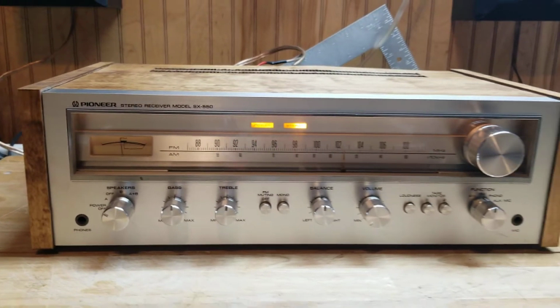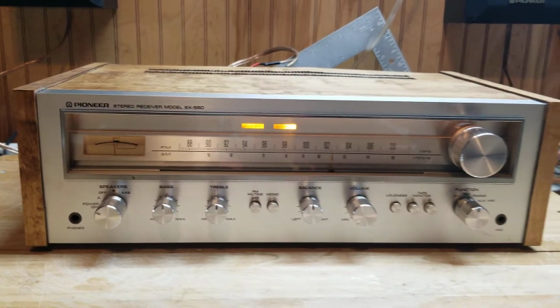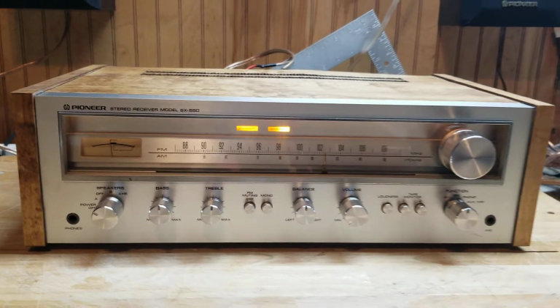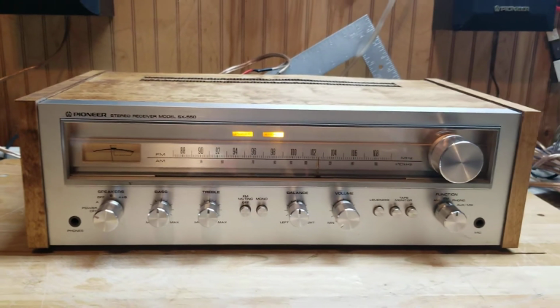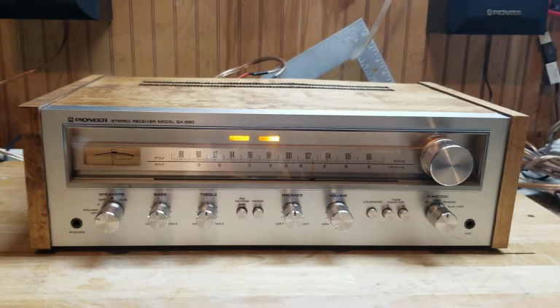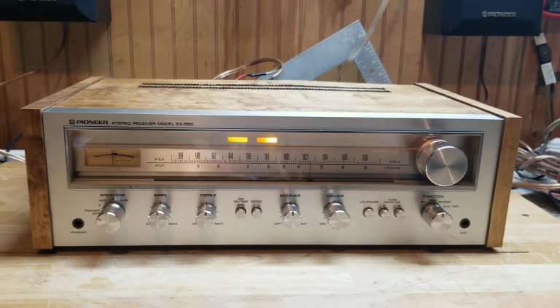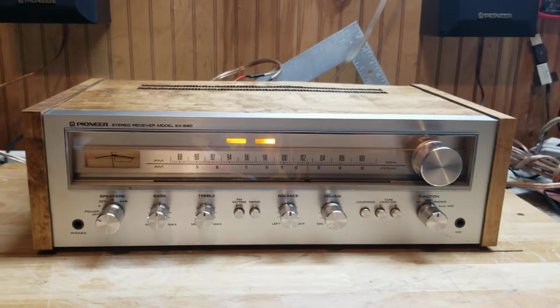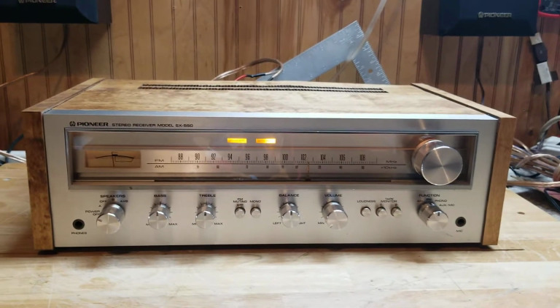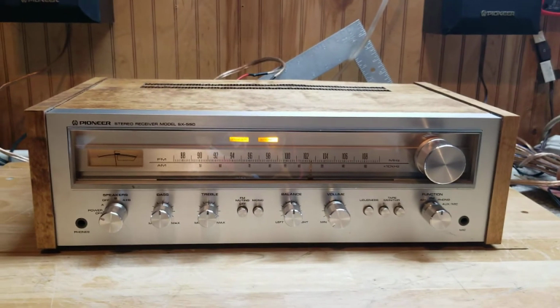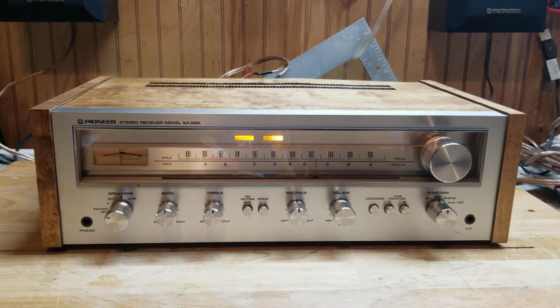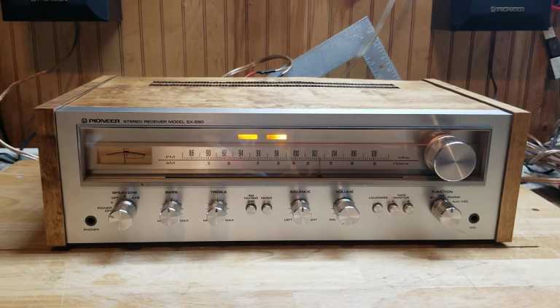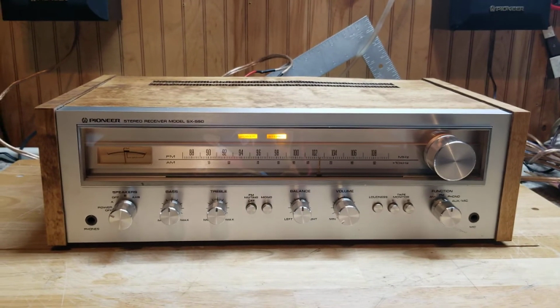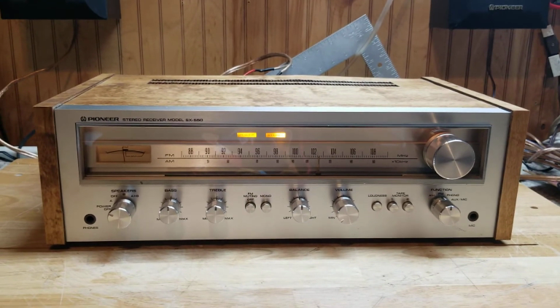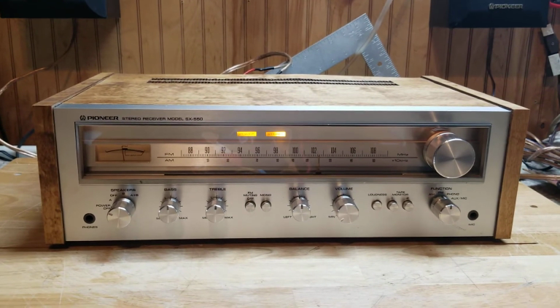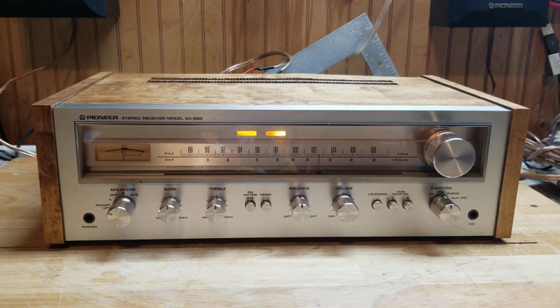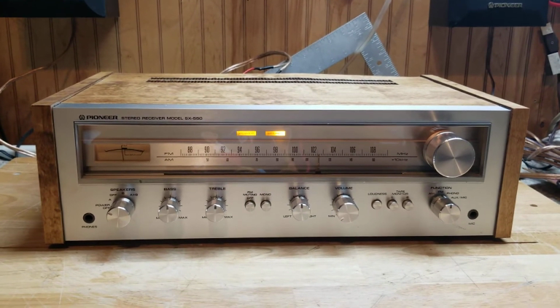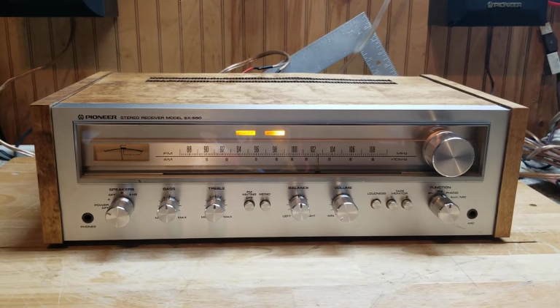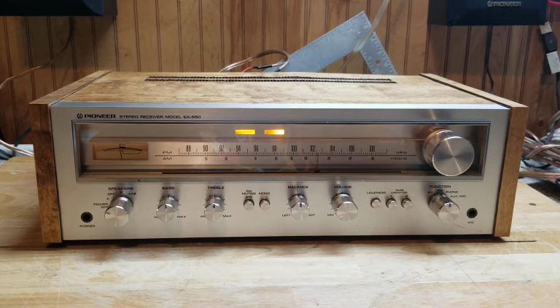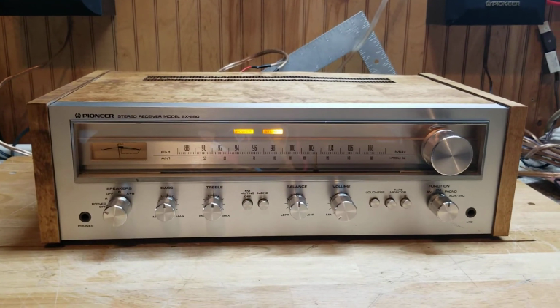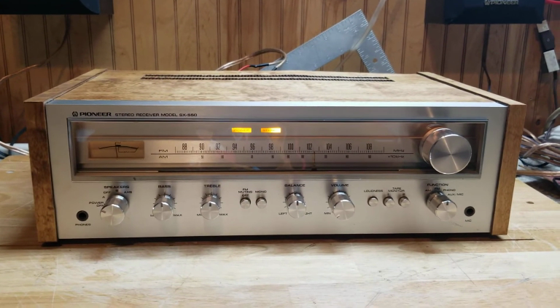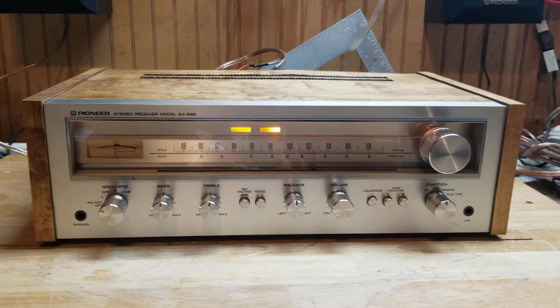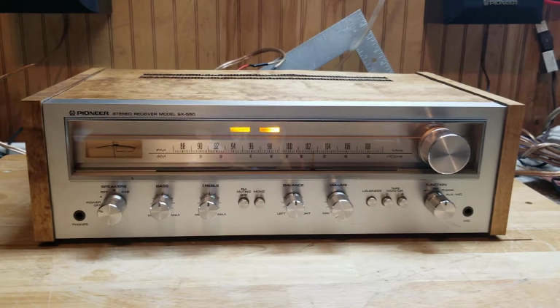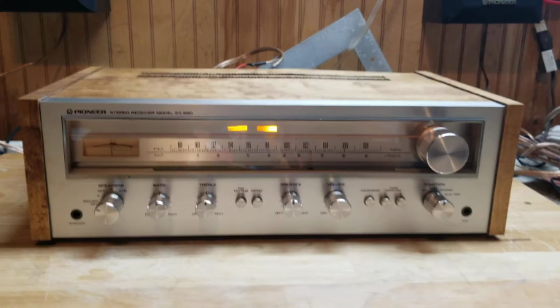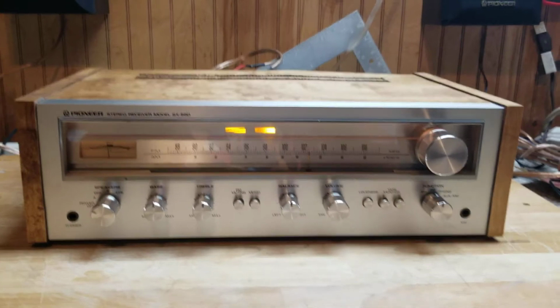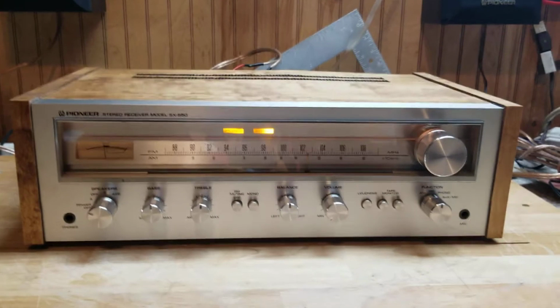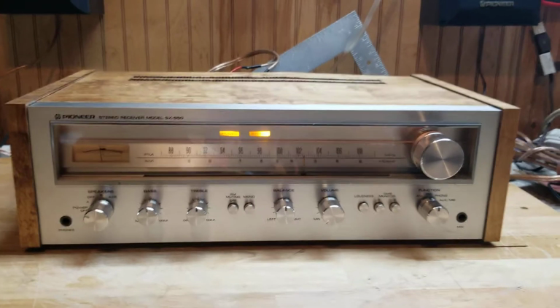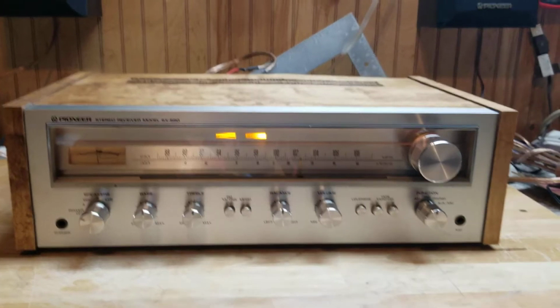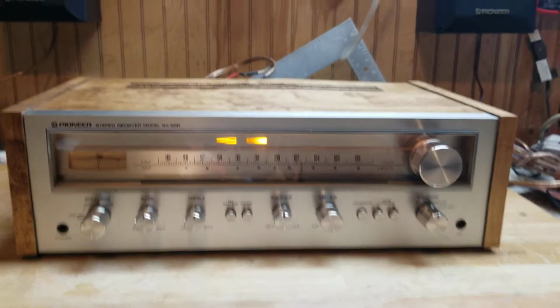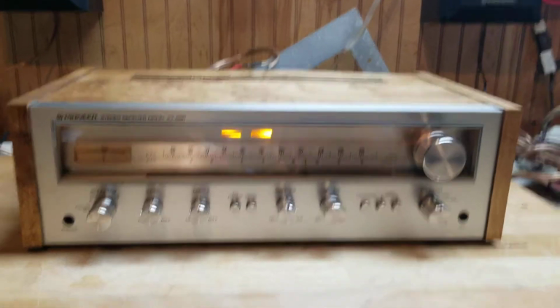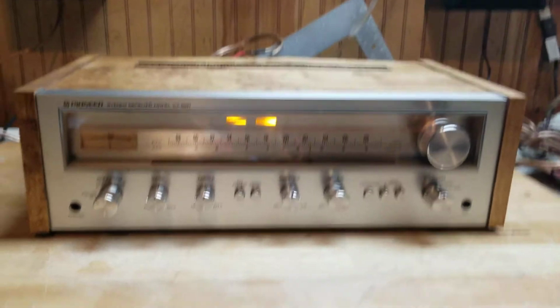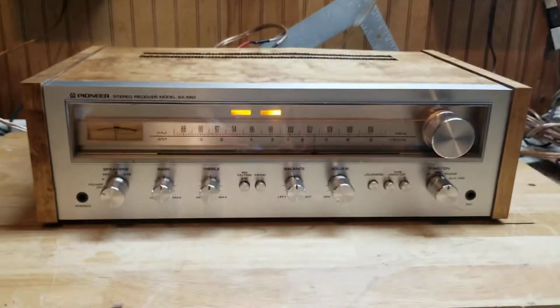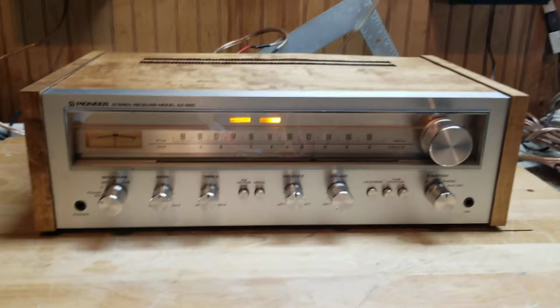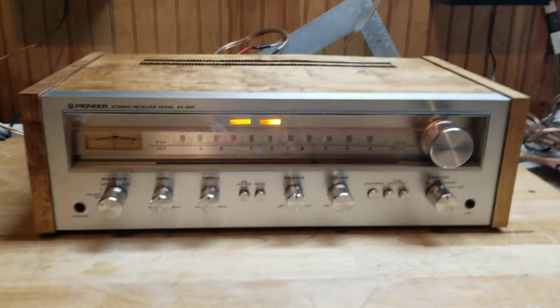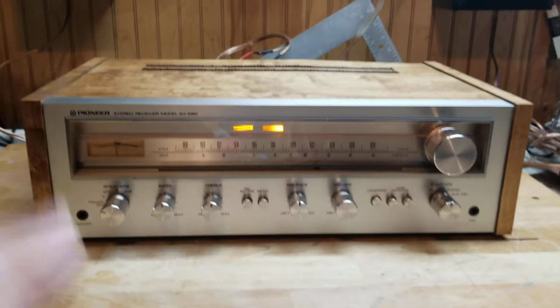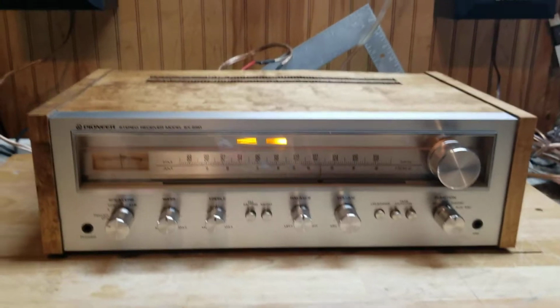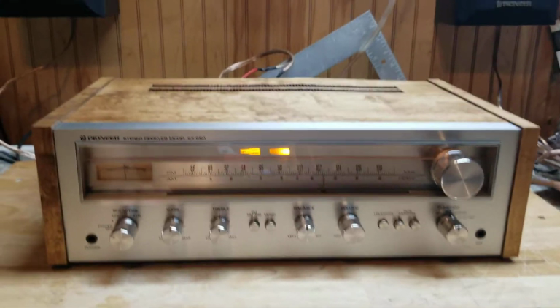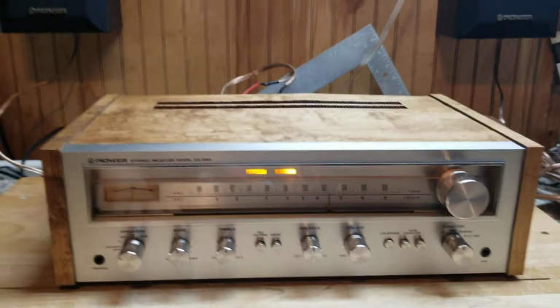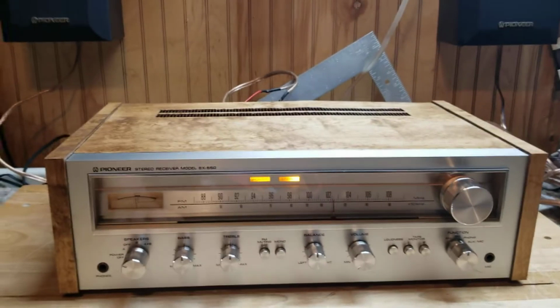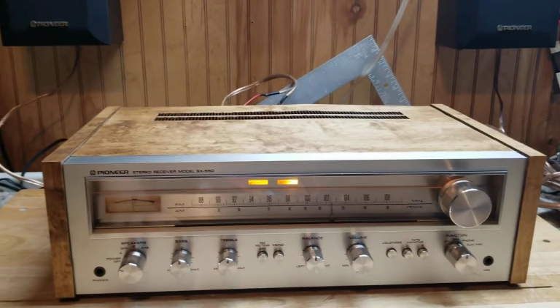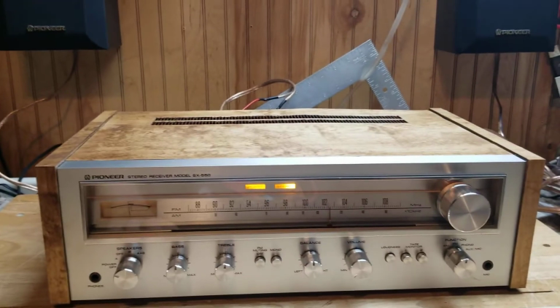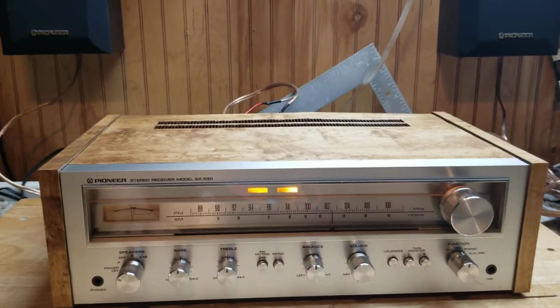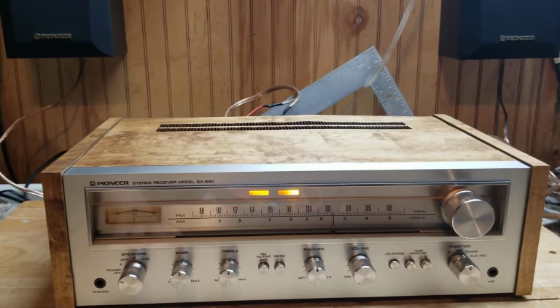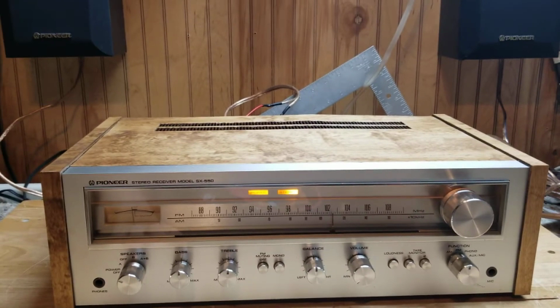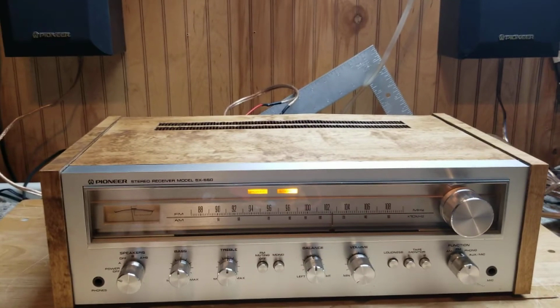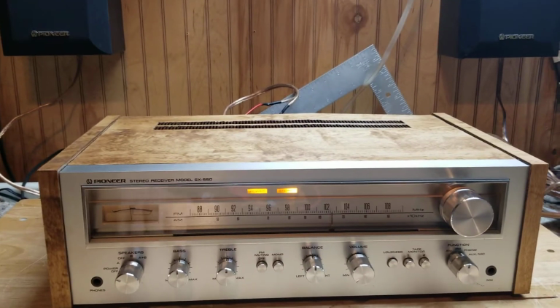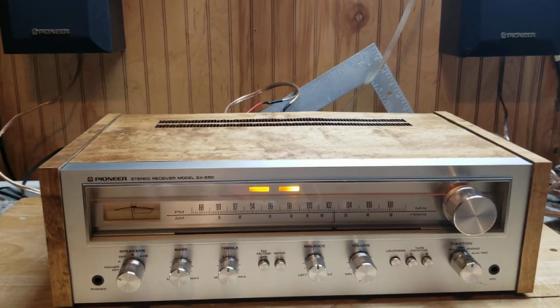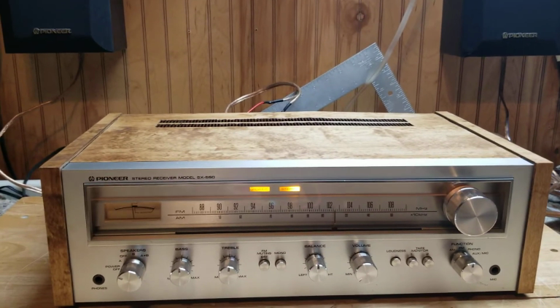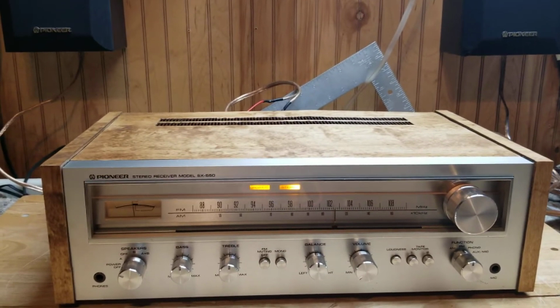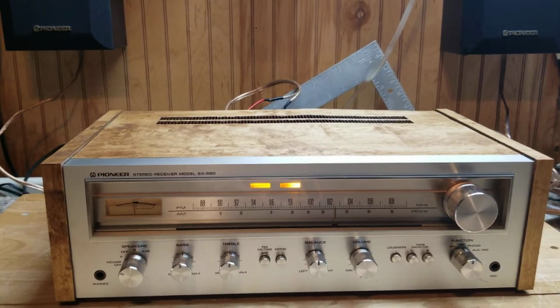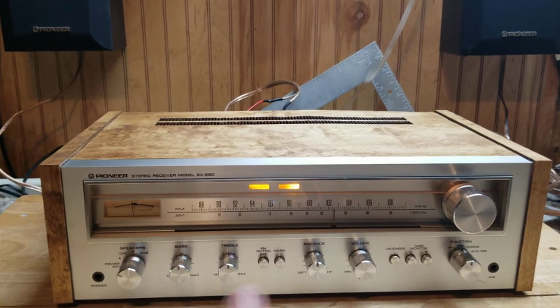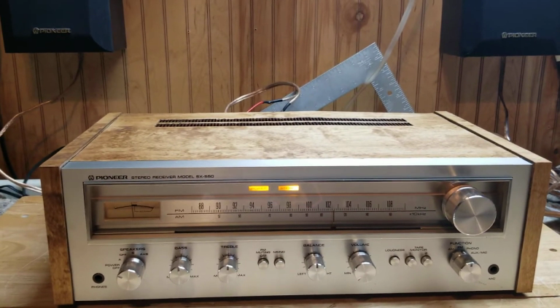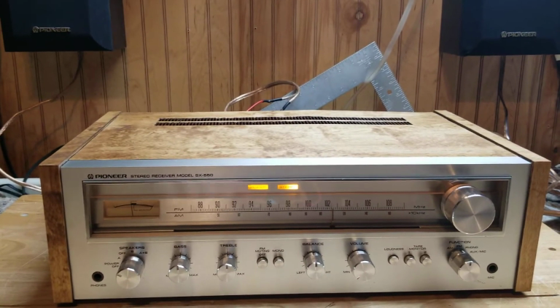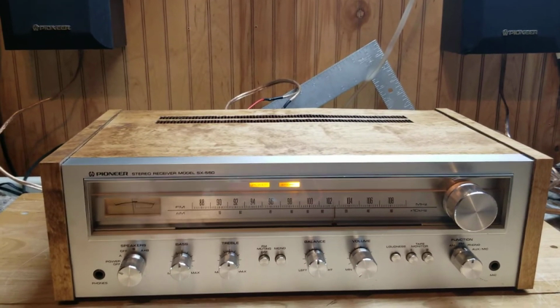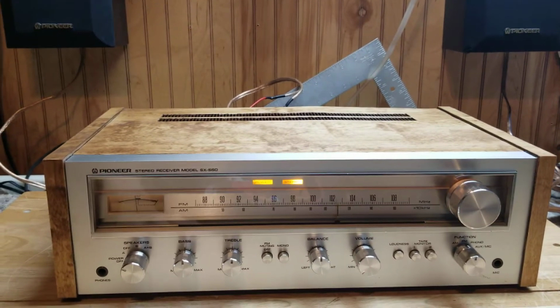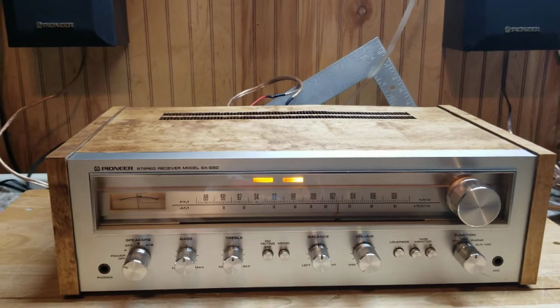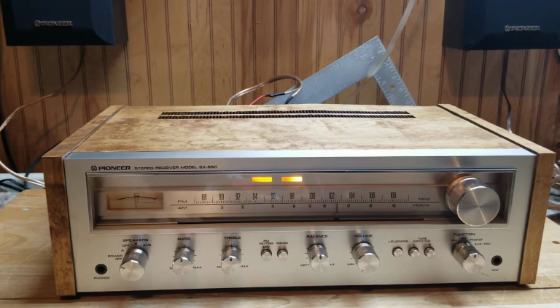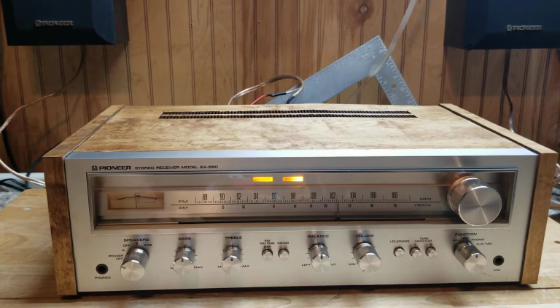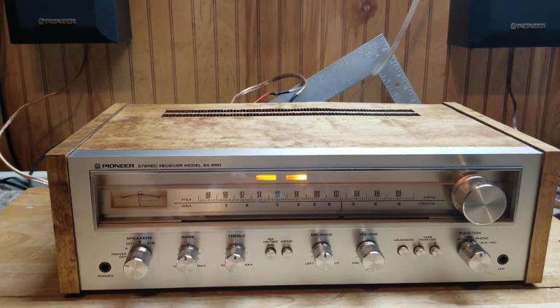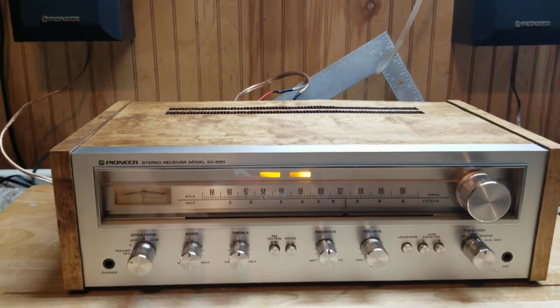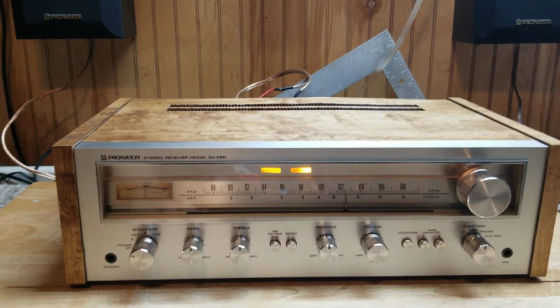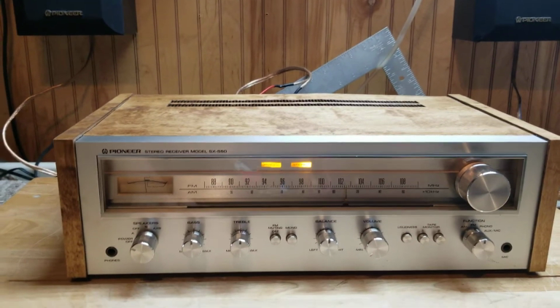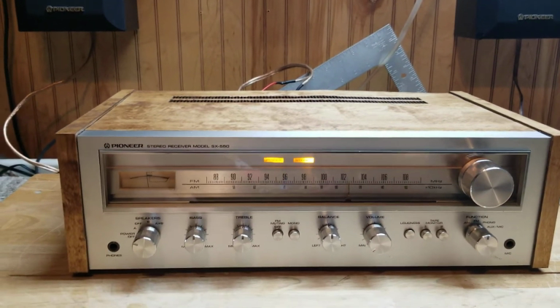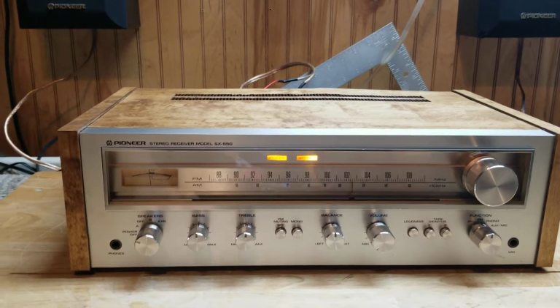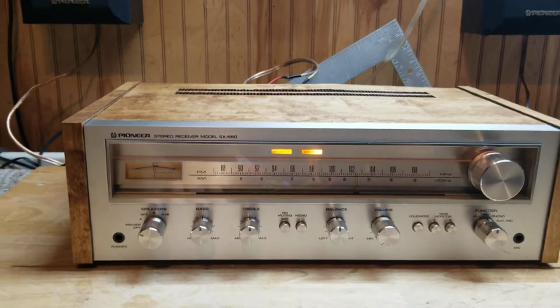And here we are with a Pioneer SX-550. This was serviced a couple weeks back — demos I should have on here somewhere.